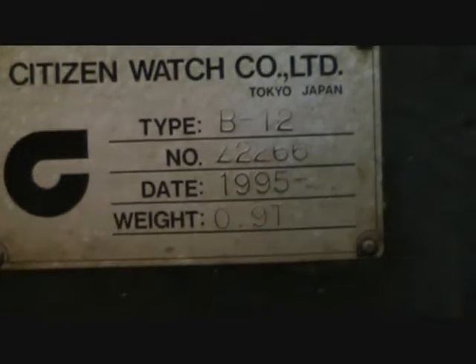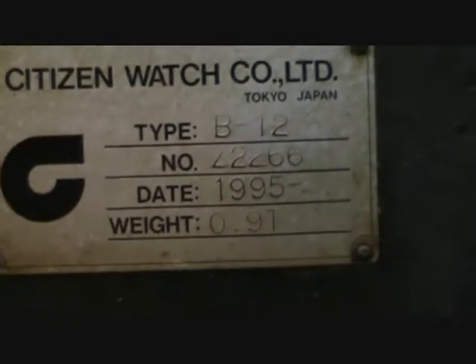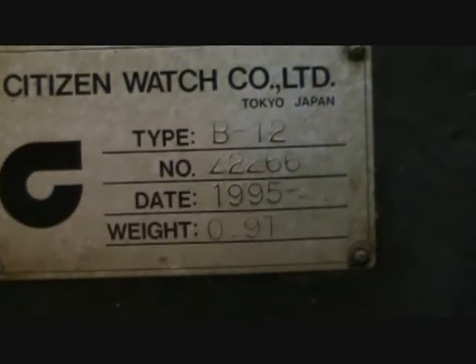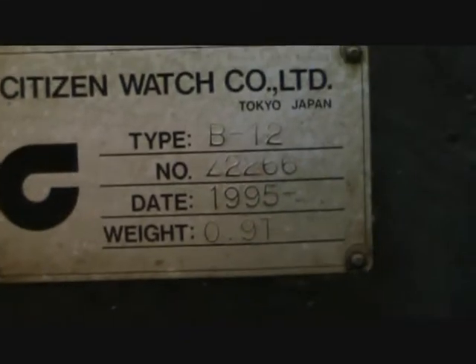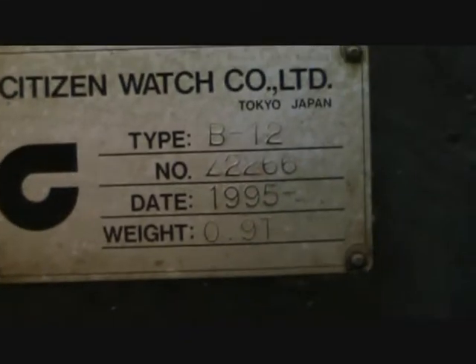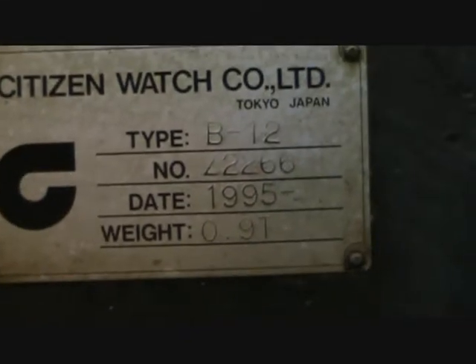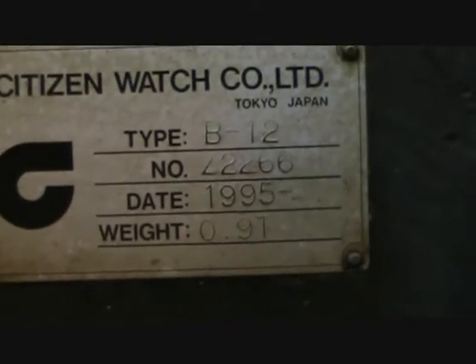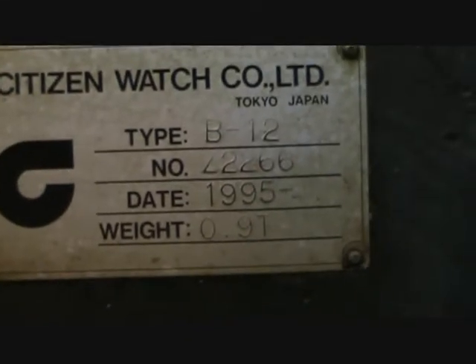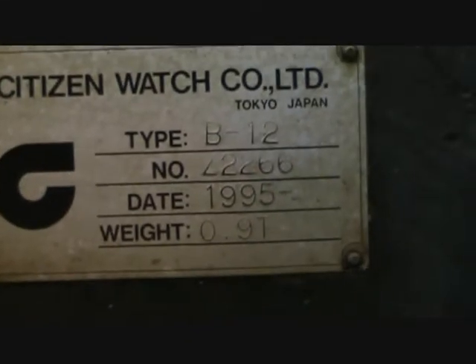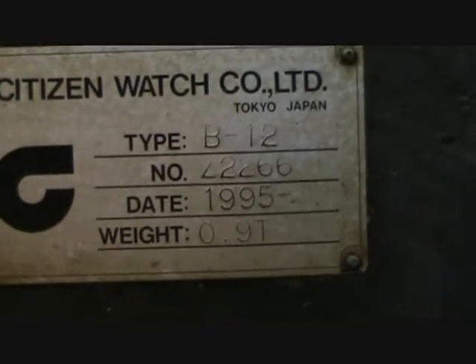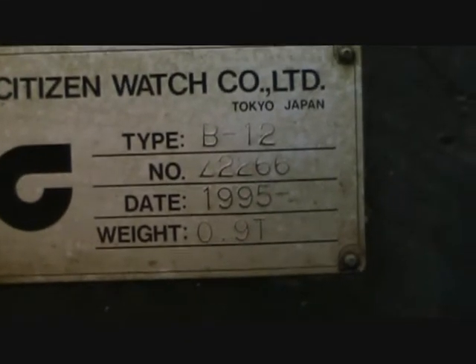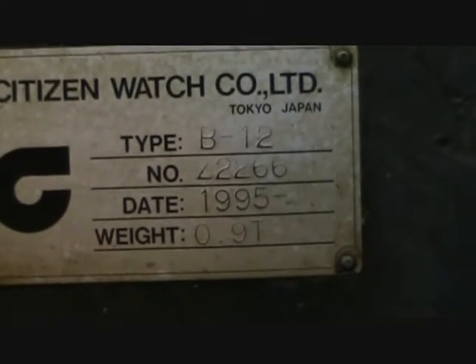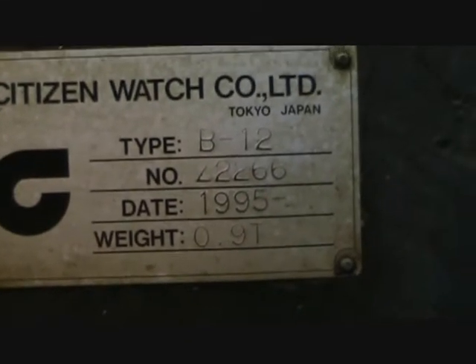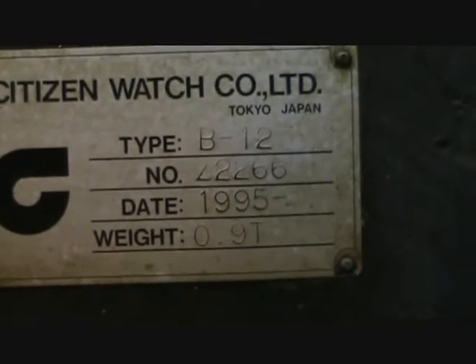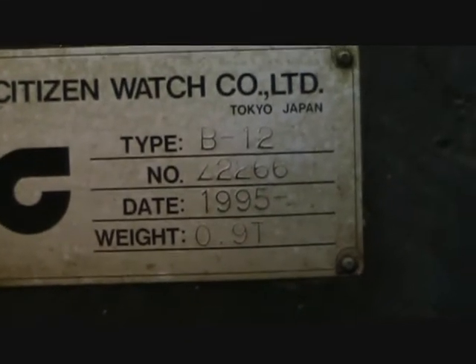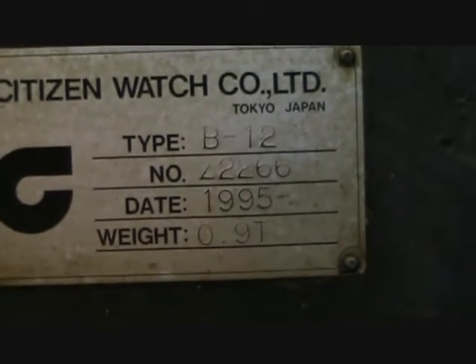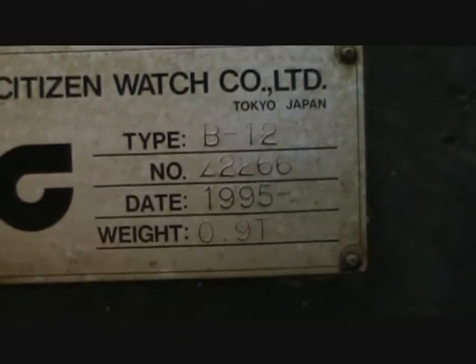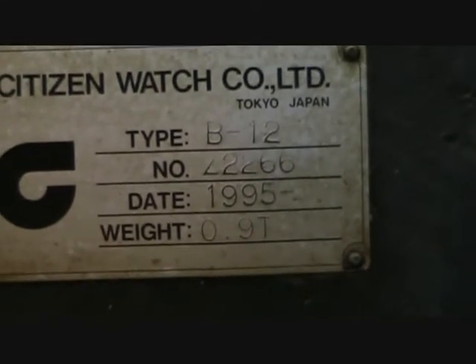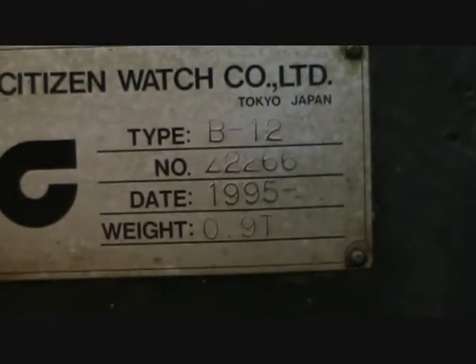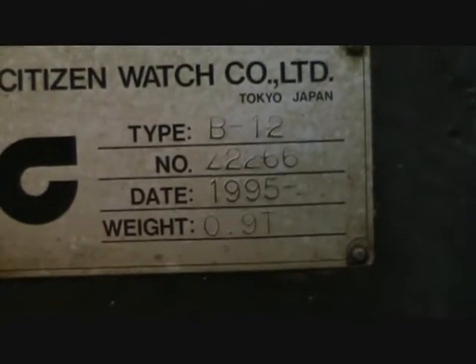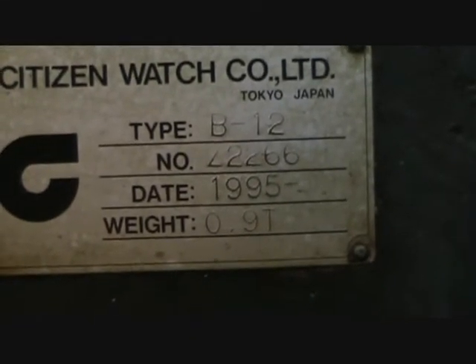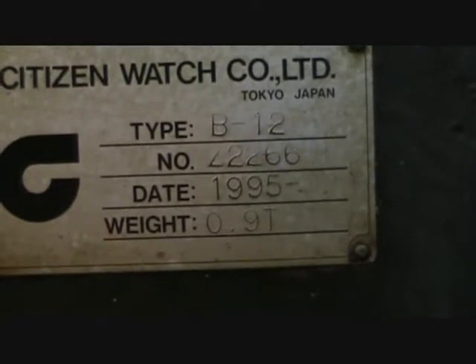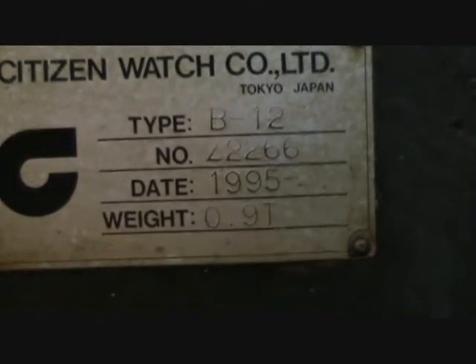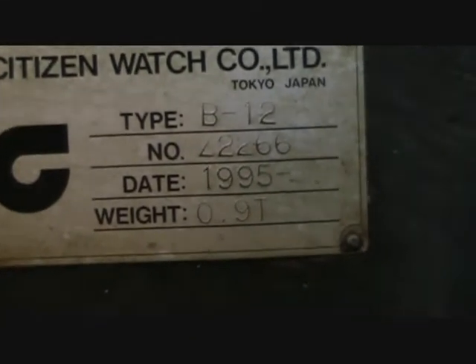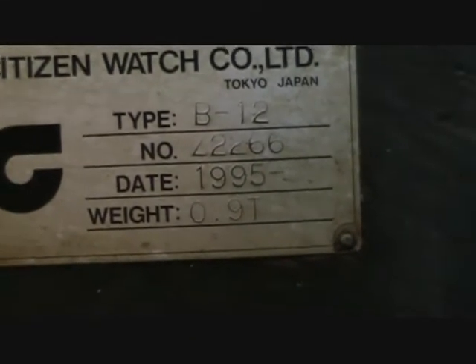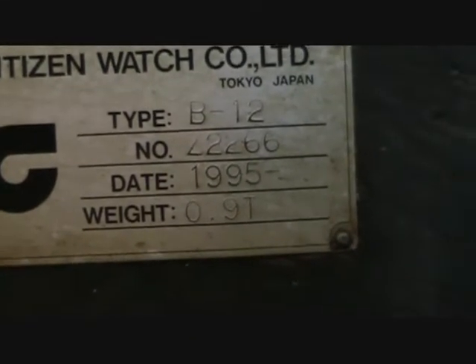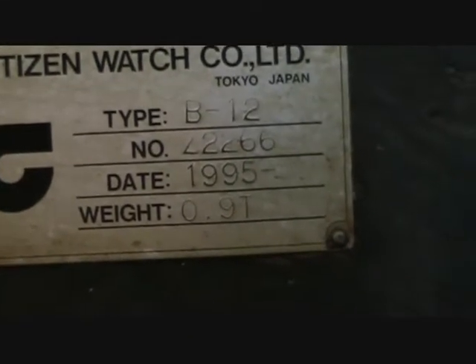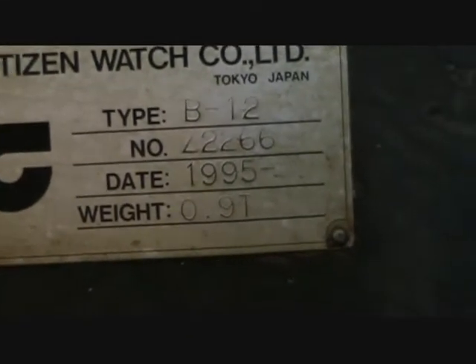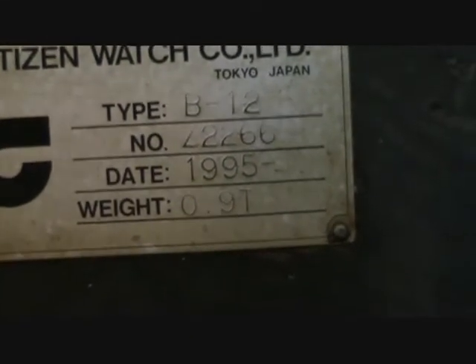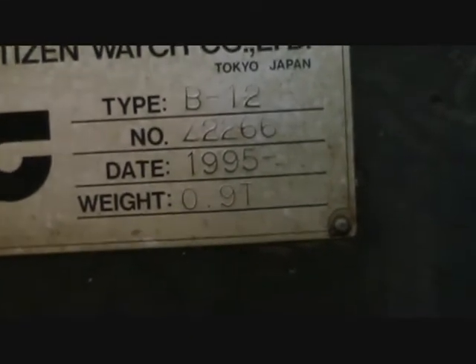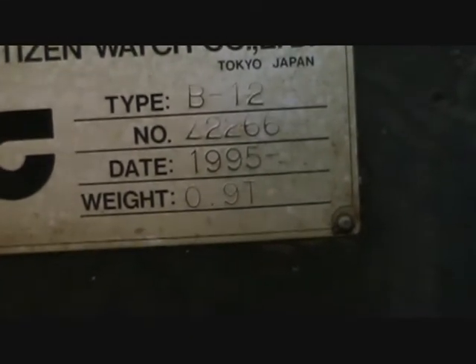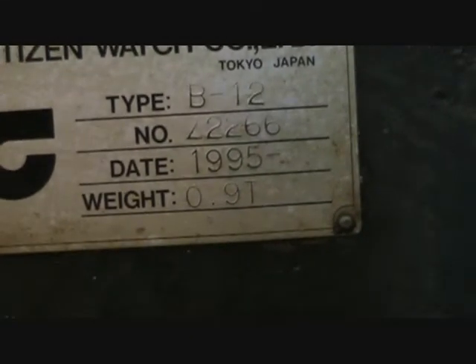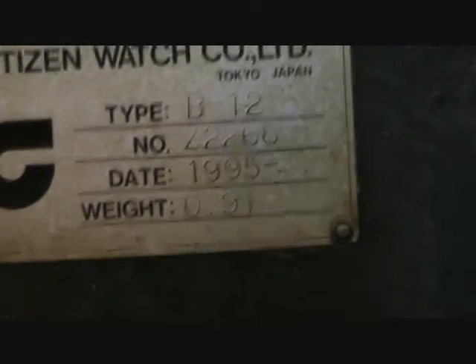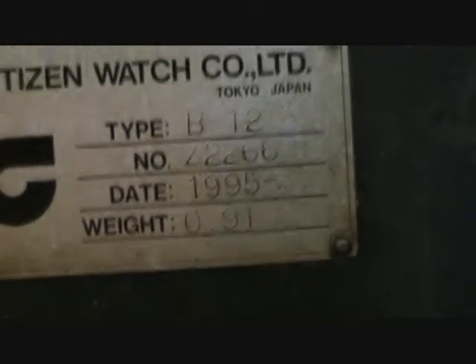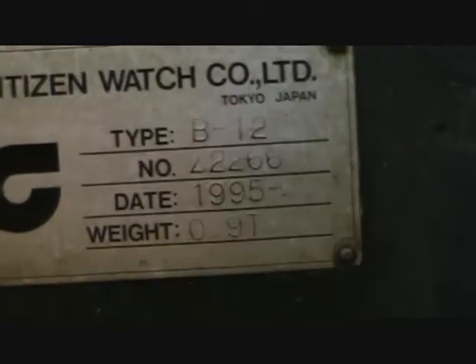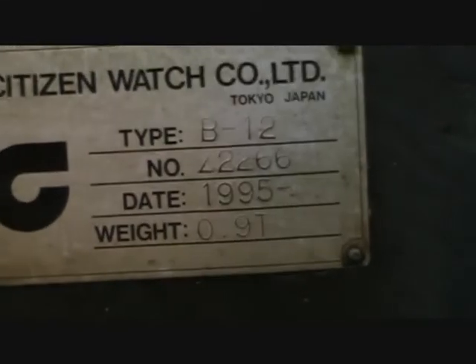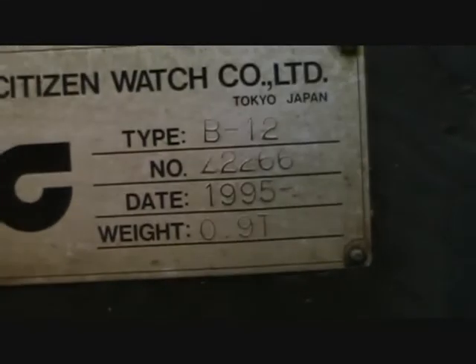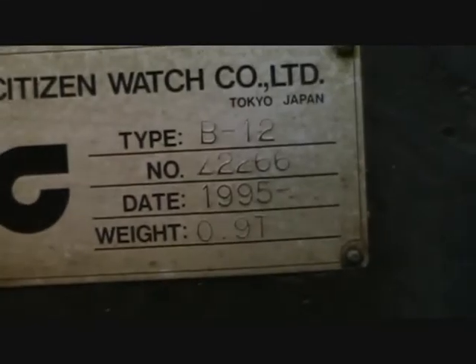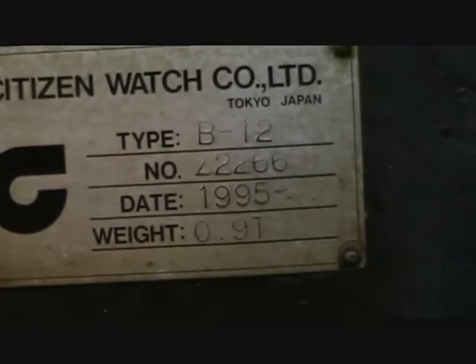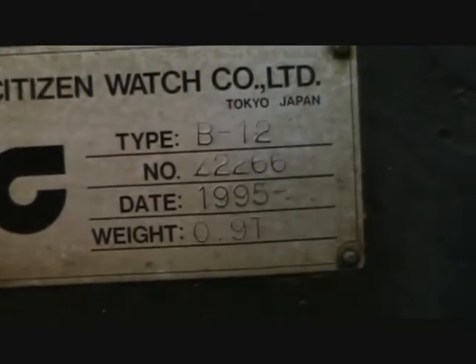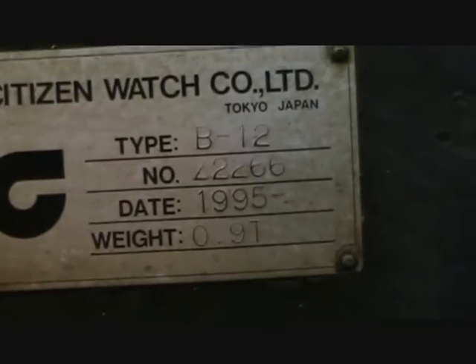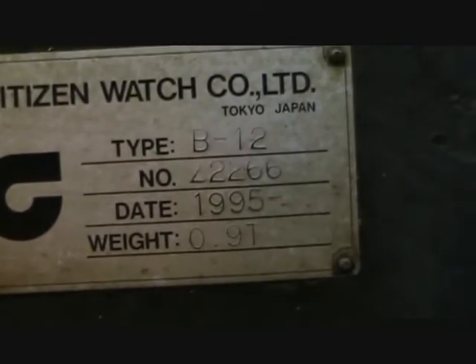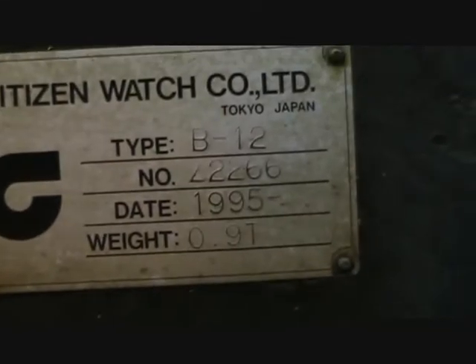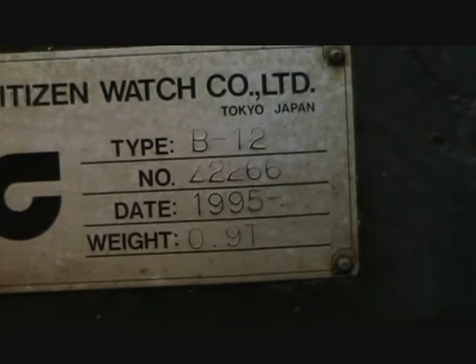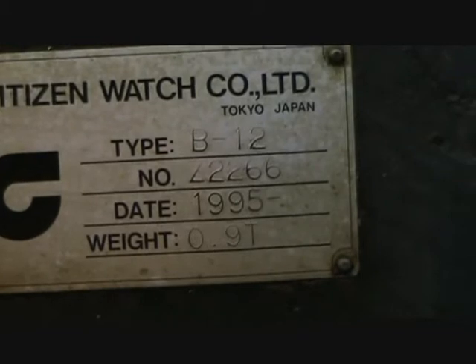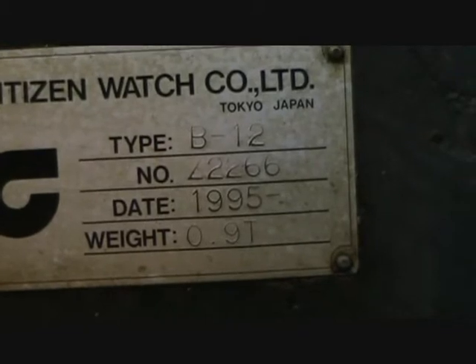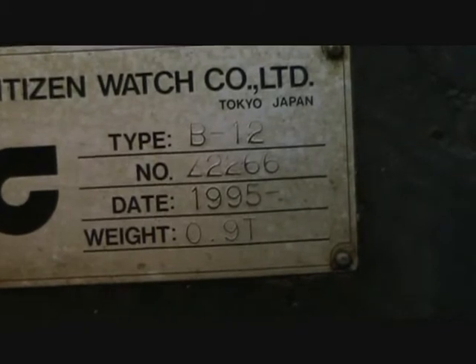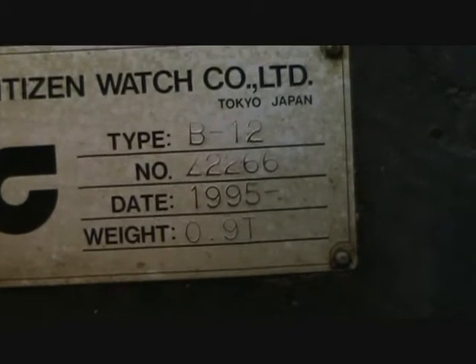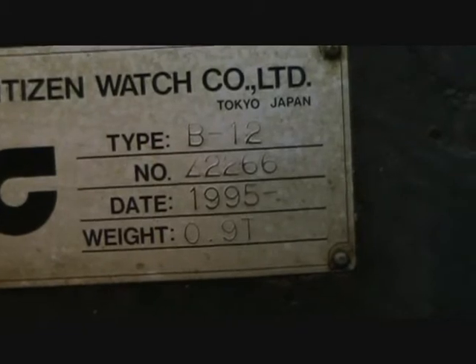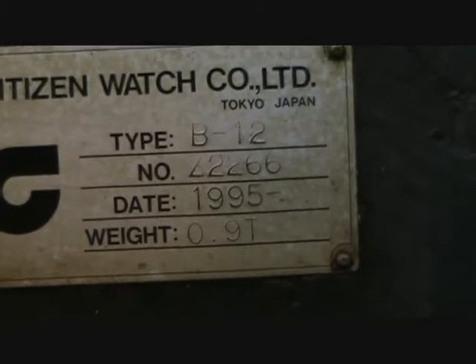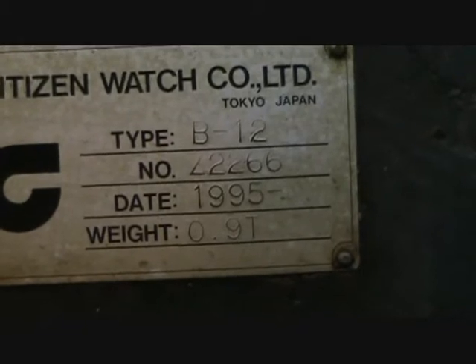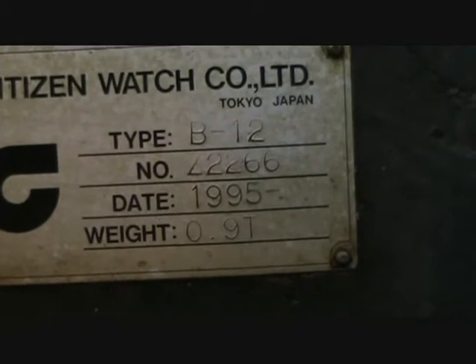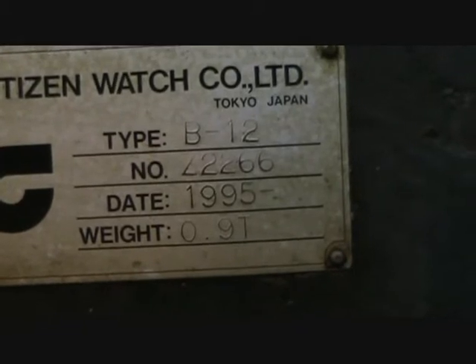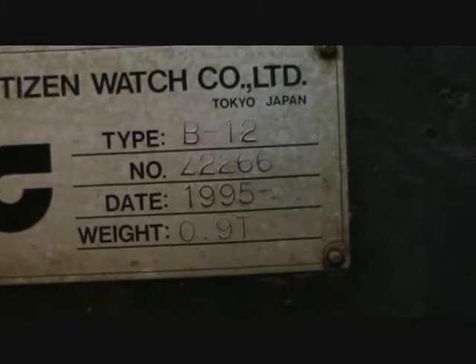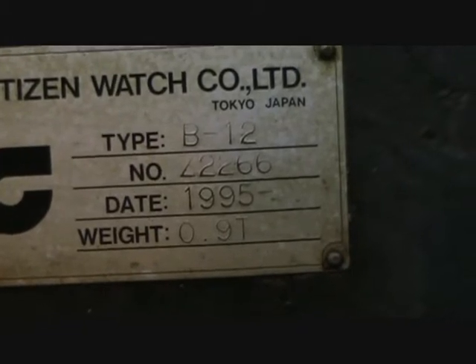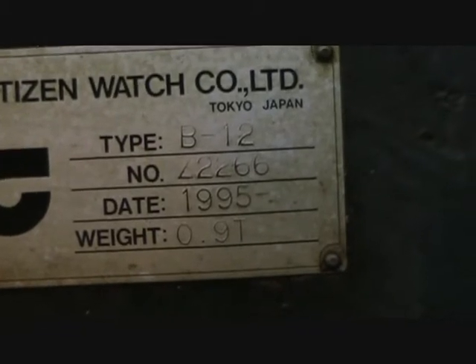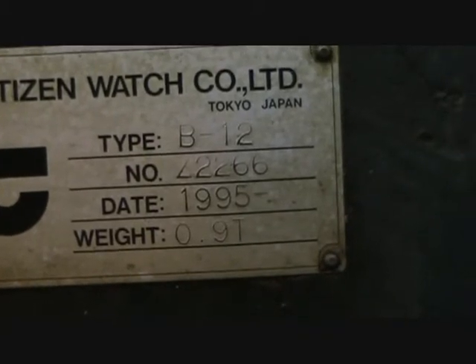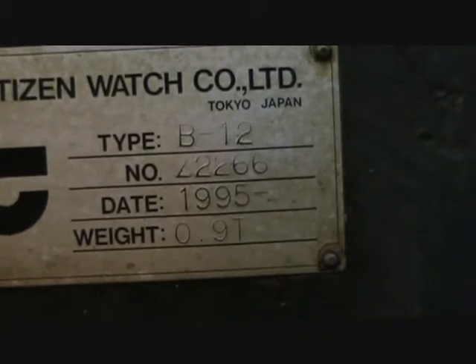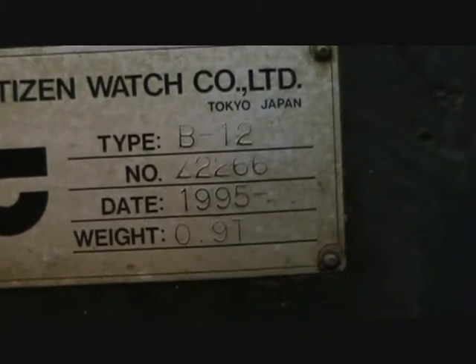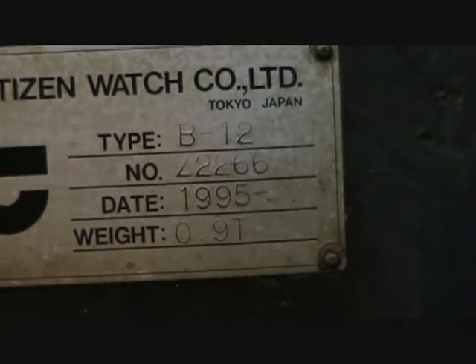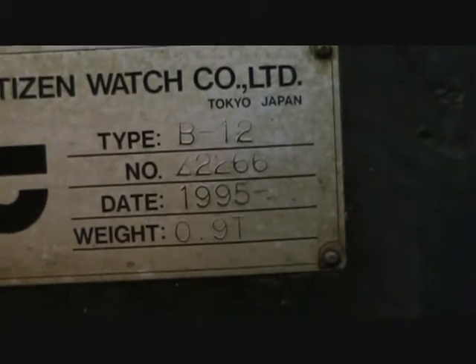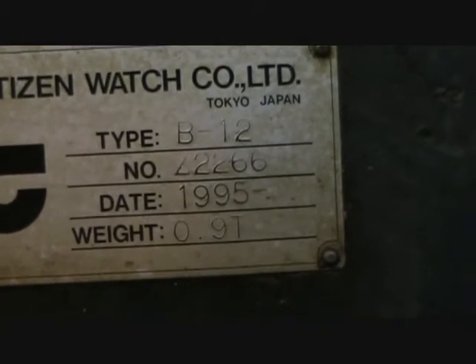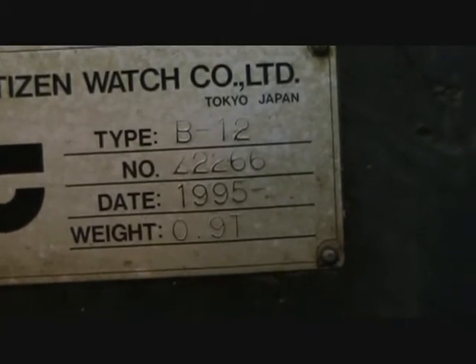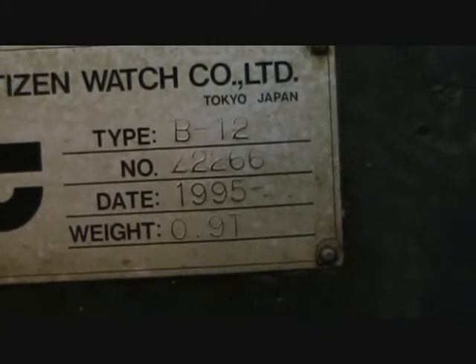Video inspection of a Citizen V12 Type 1, serial number Z2266, 1995.